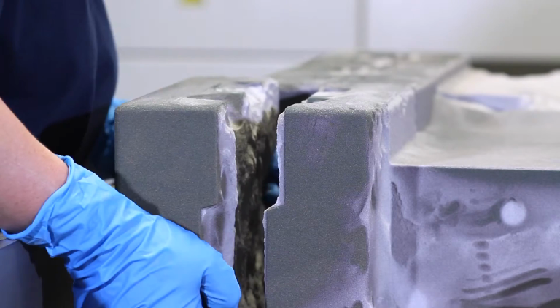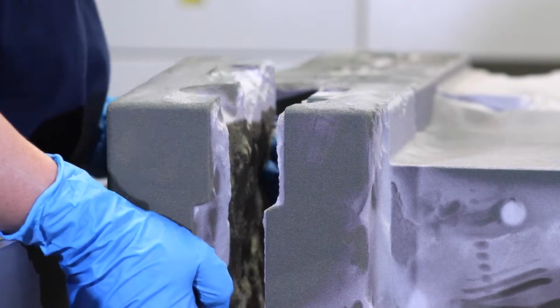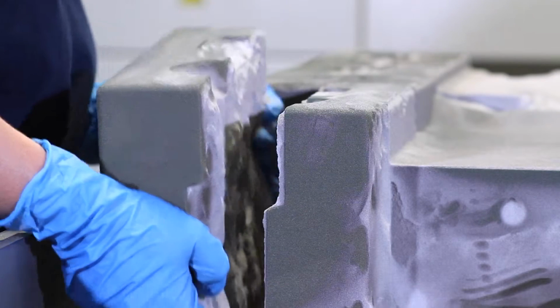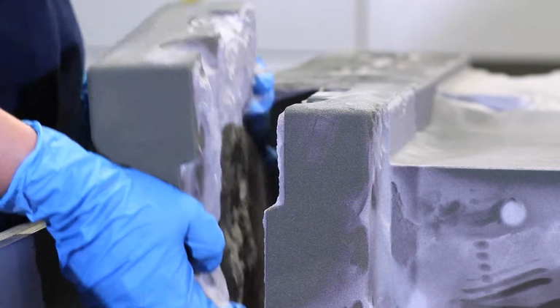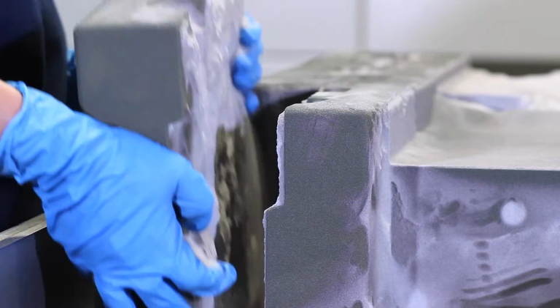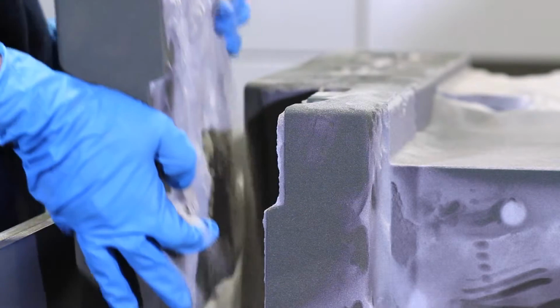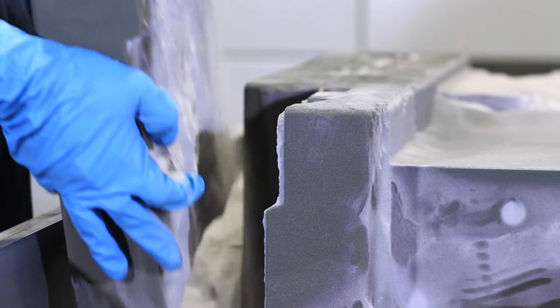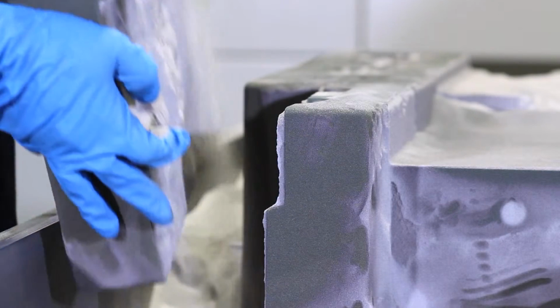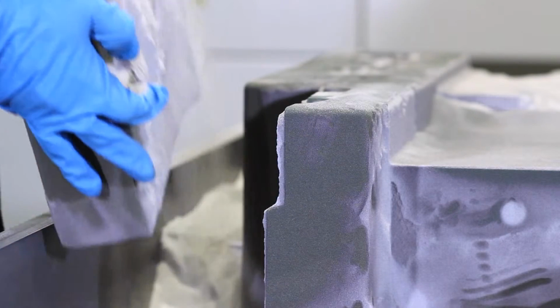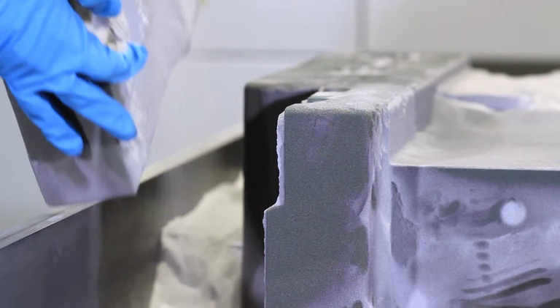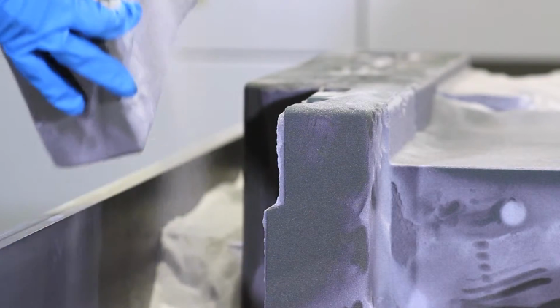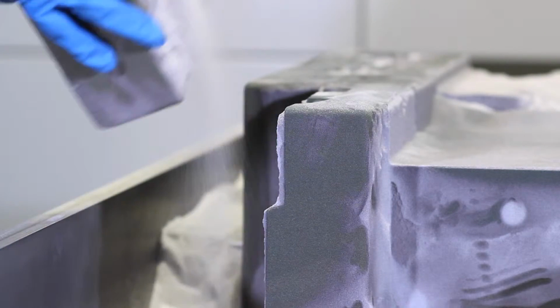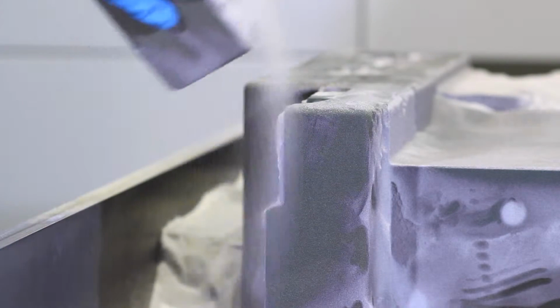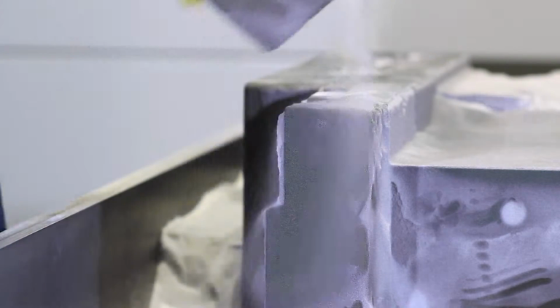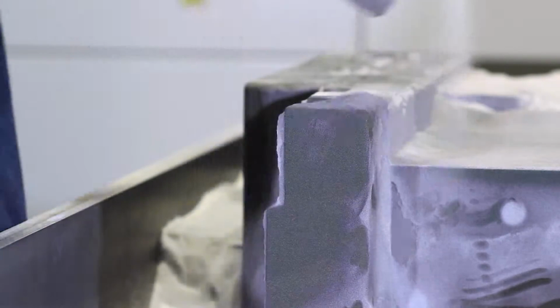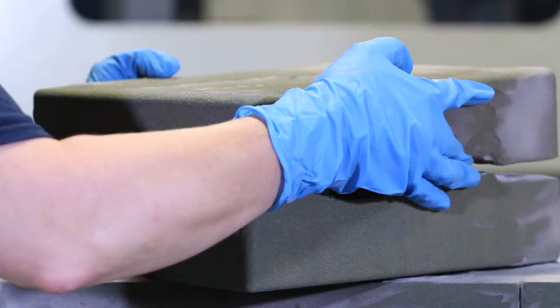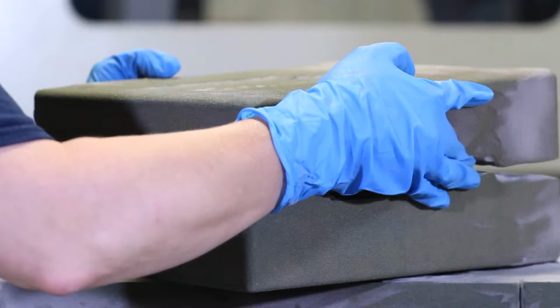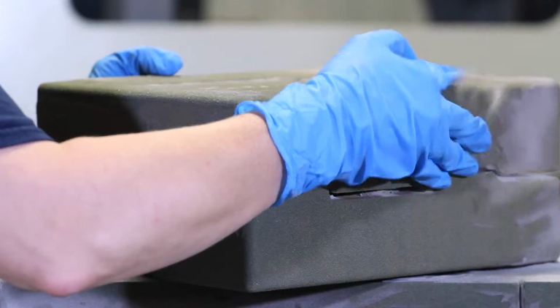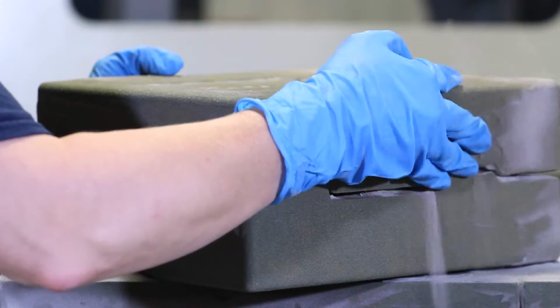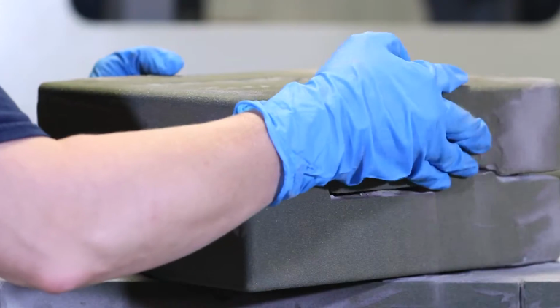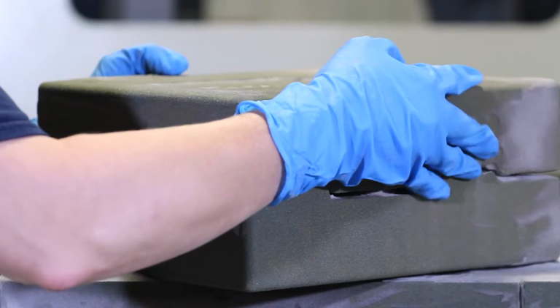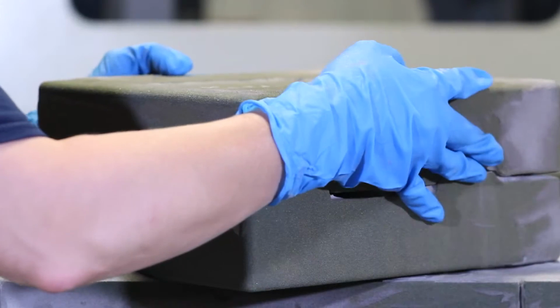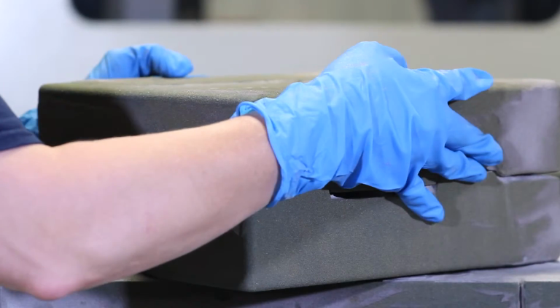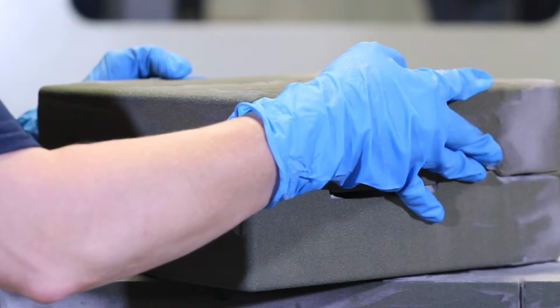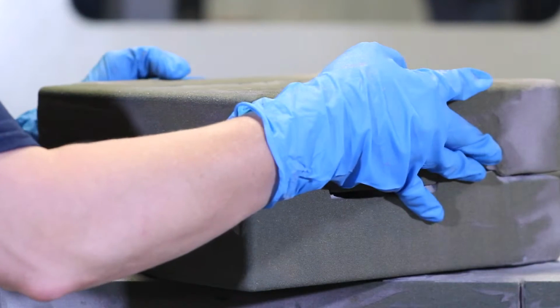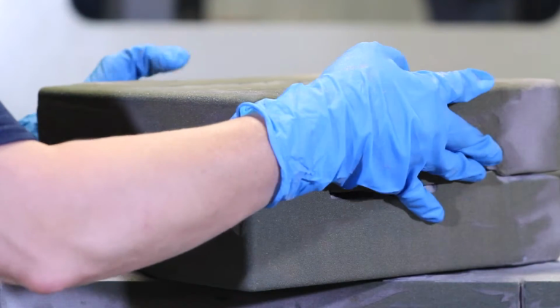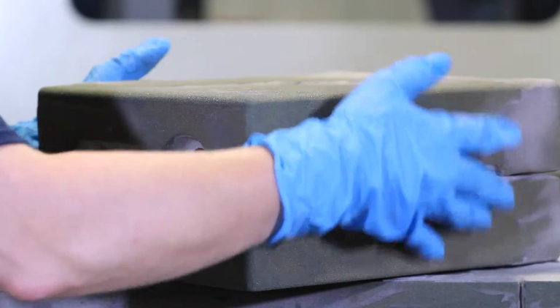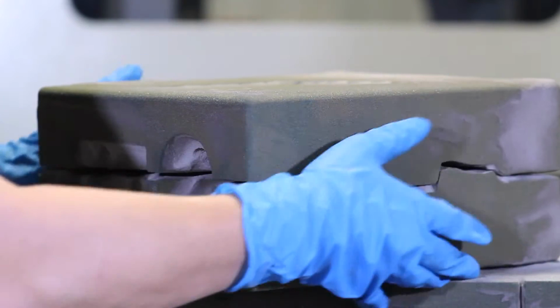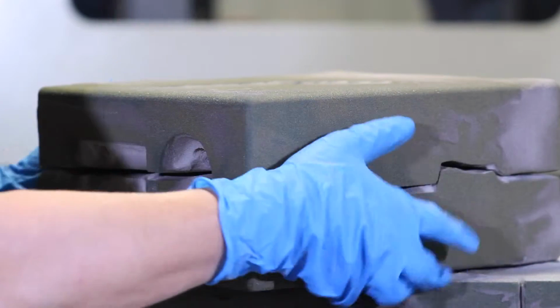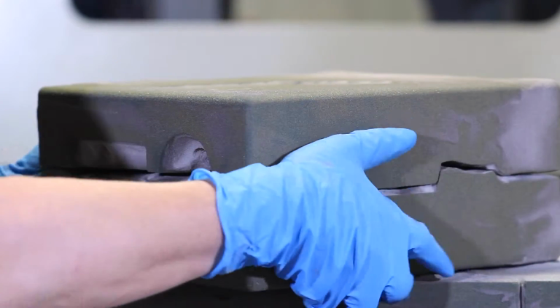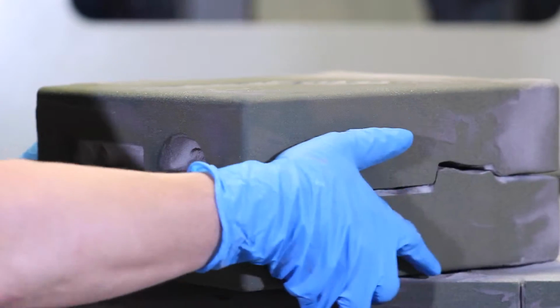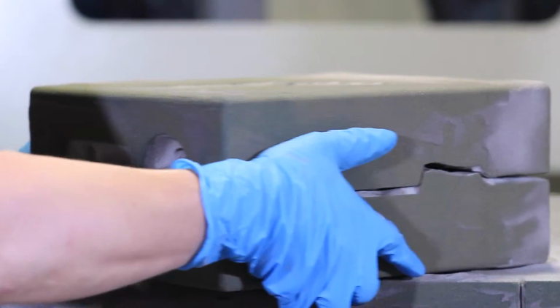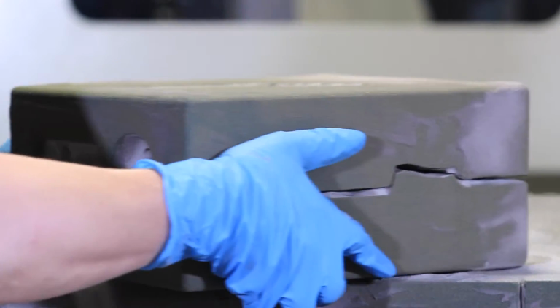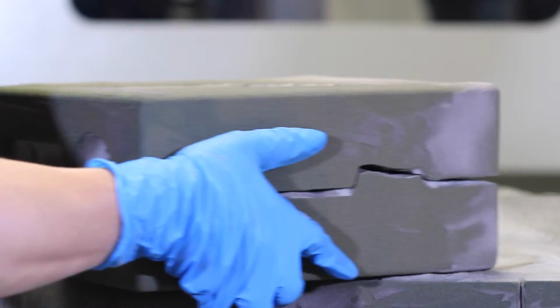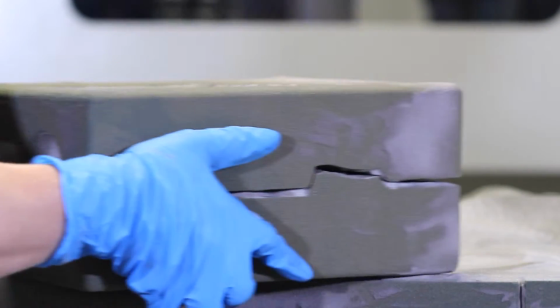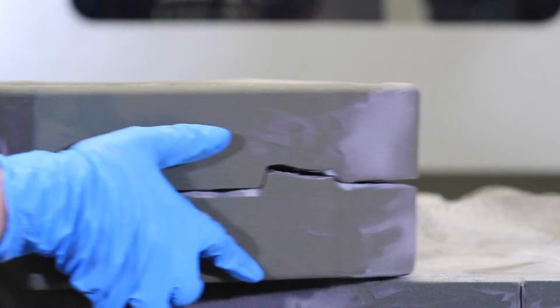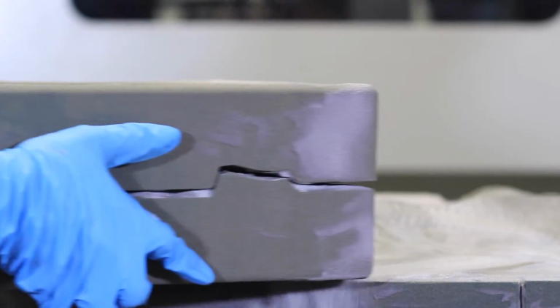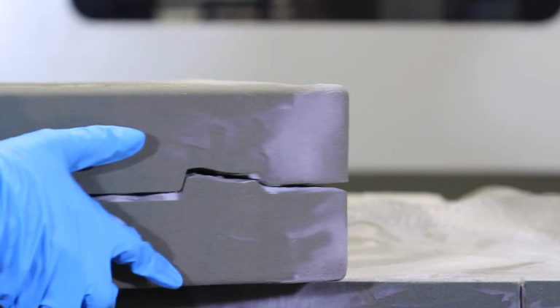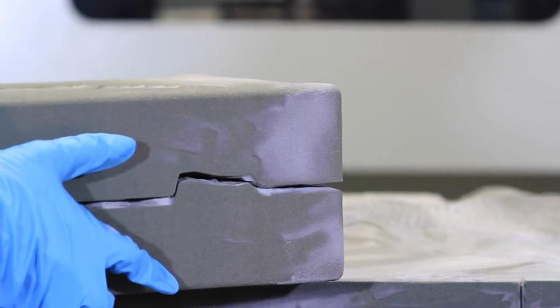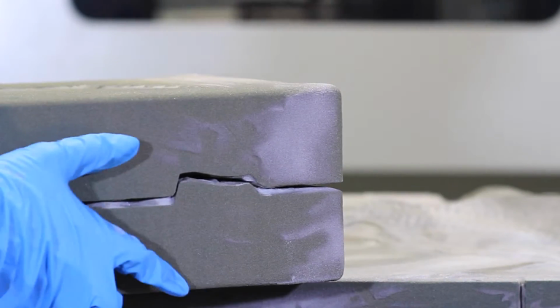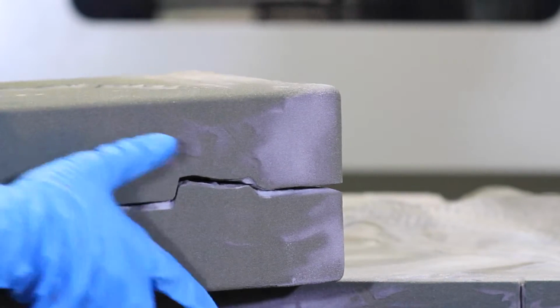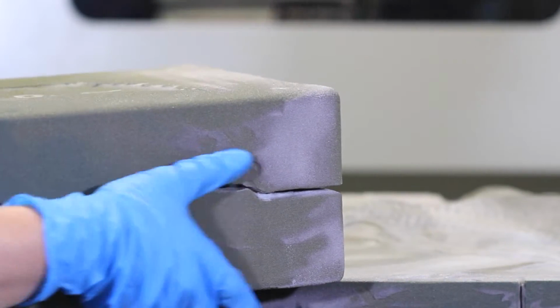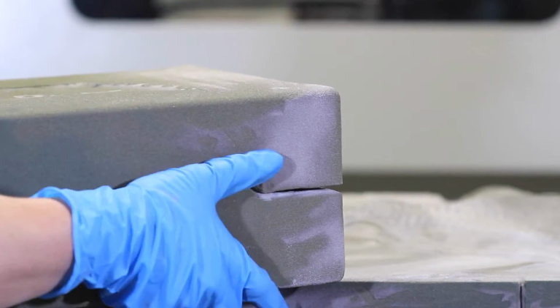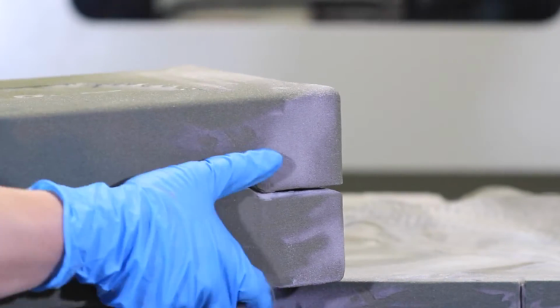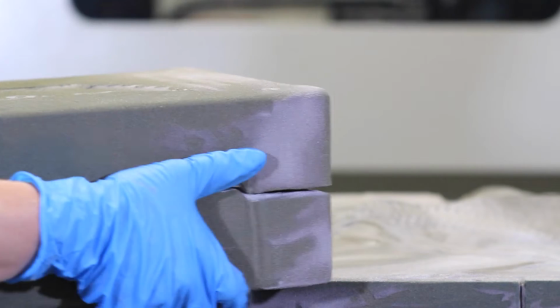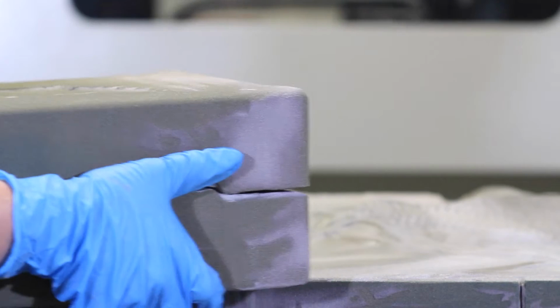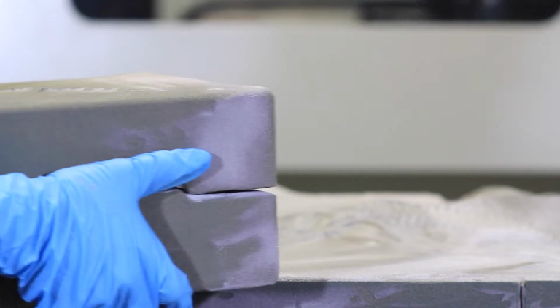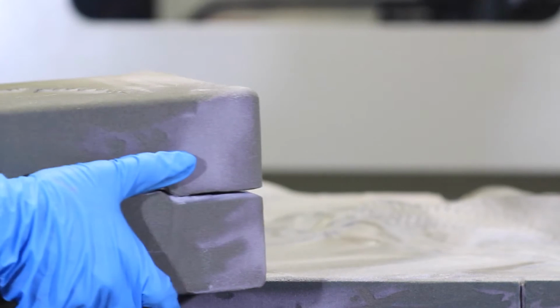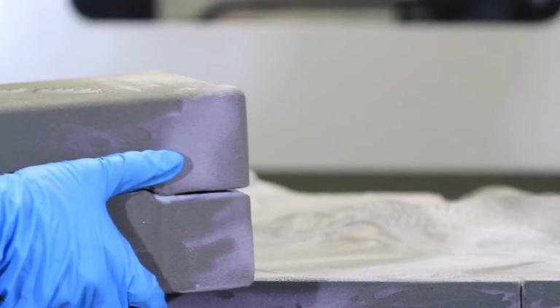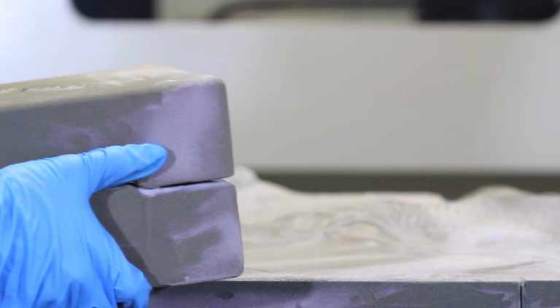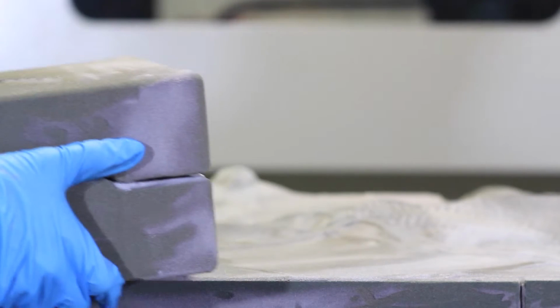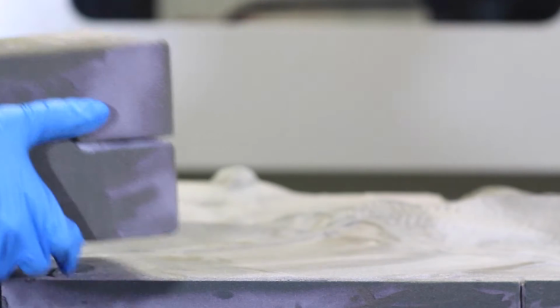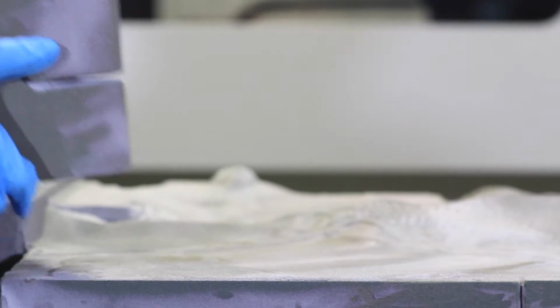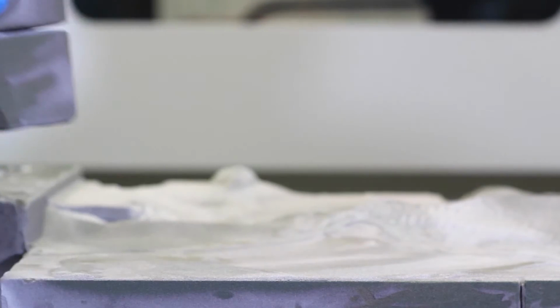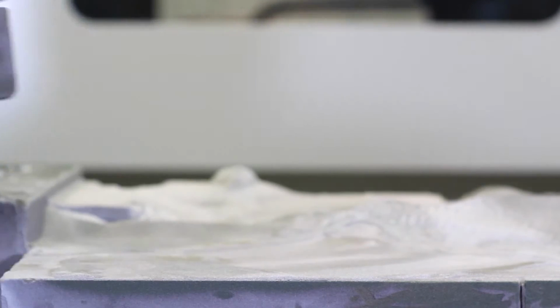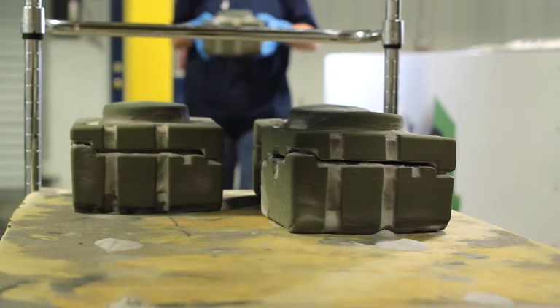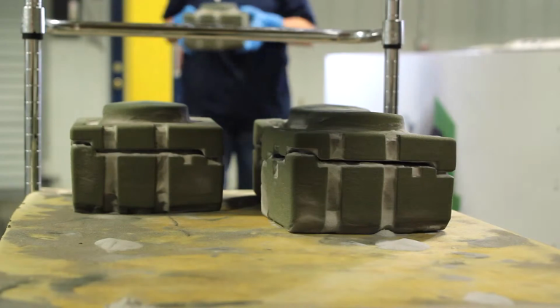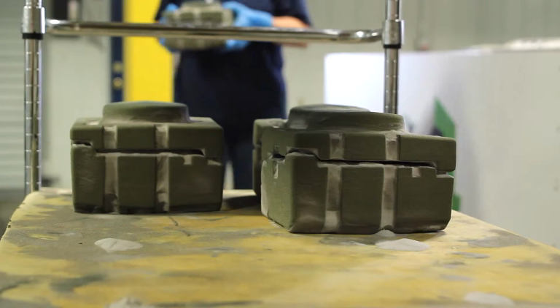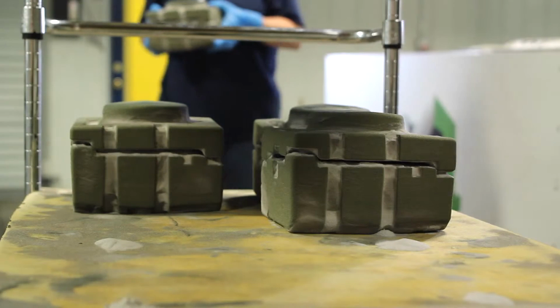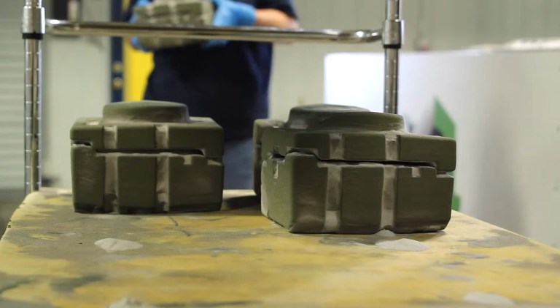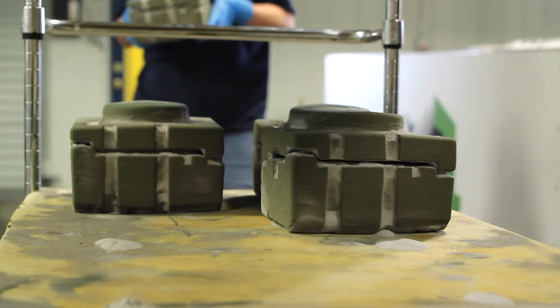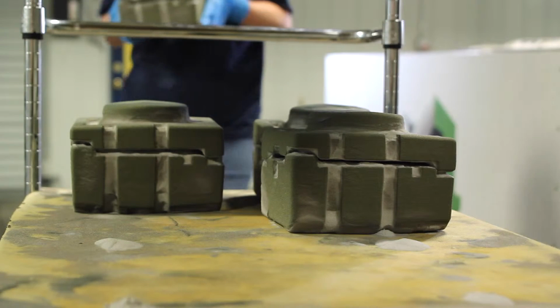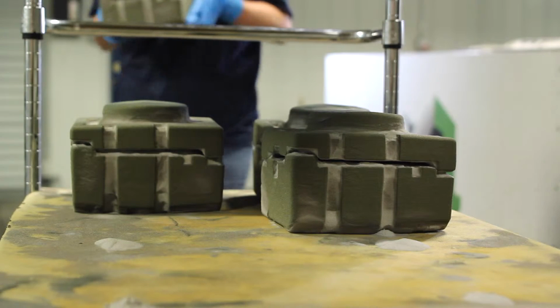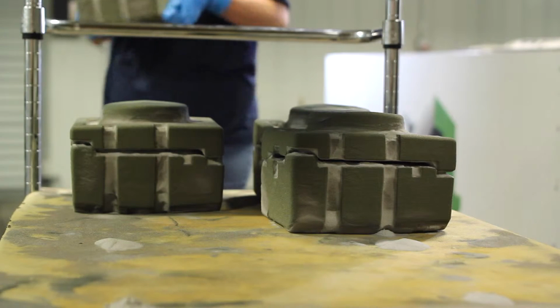A large build envelope for our 3D sand printer allows us to build cores and molds that were previously impossible with traditional CNC machines.